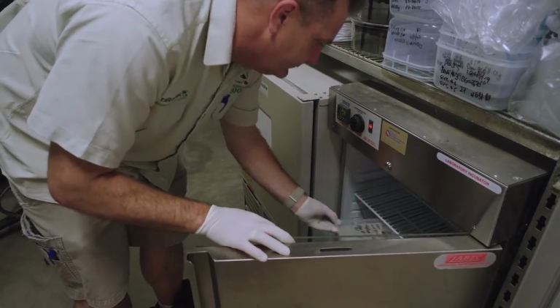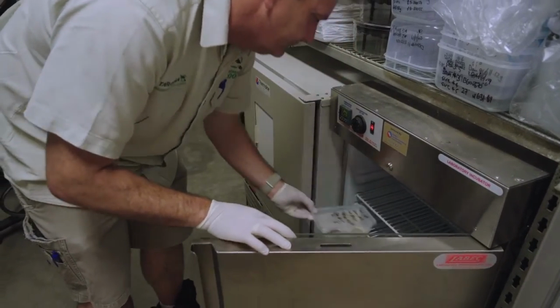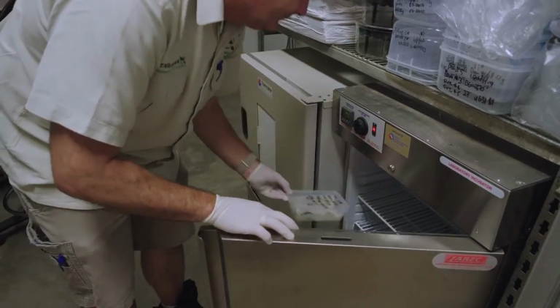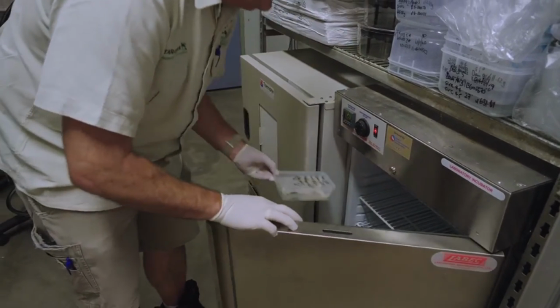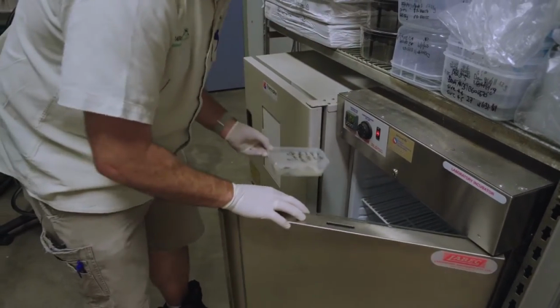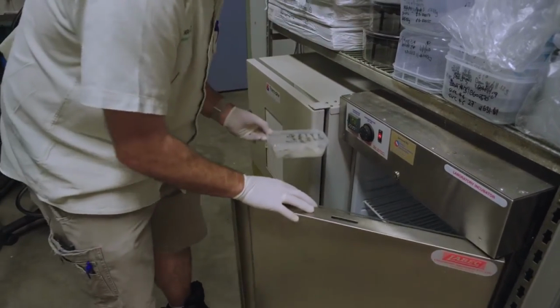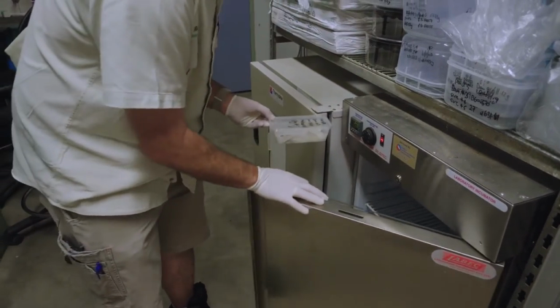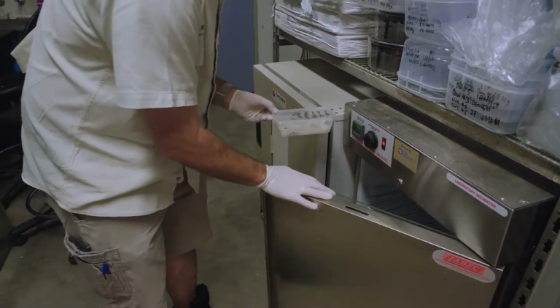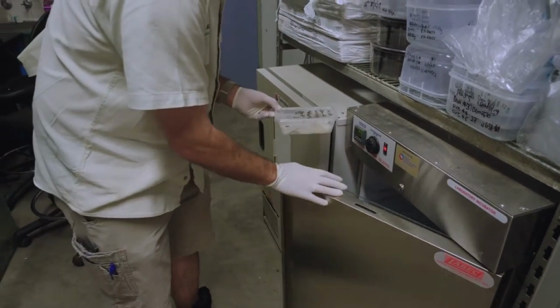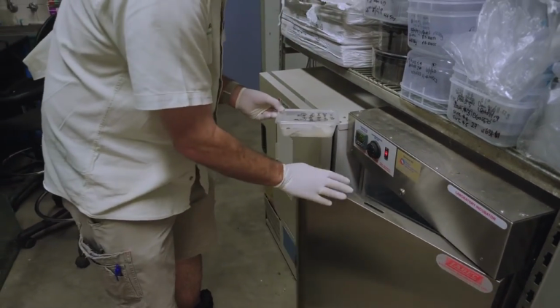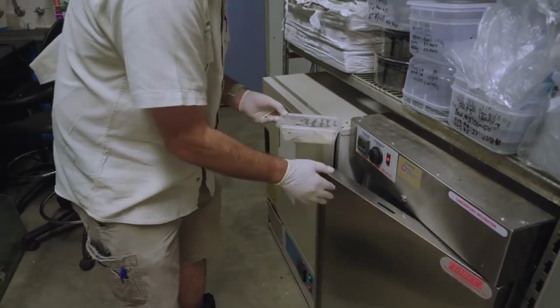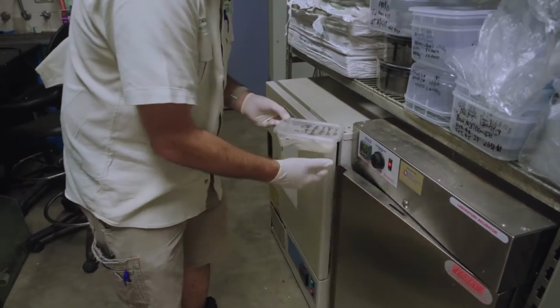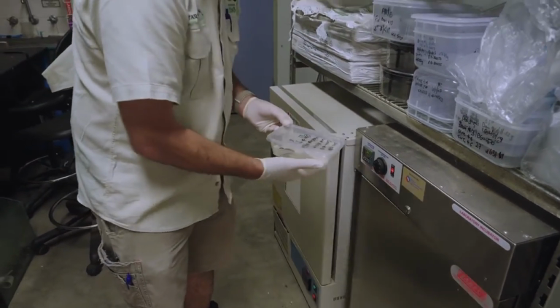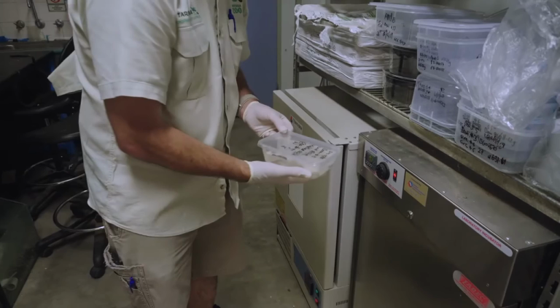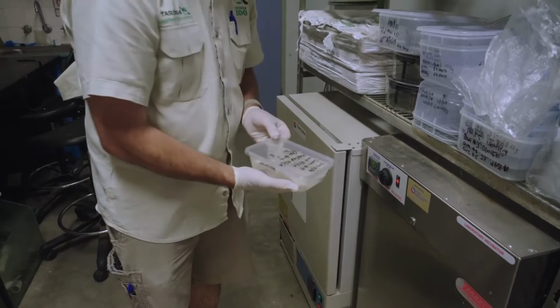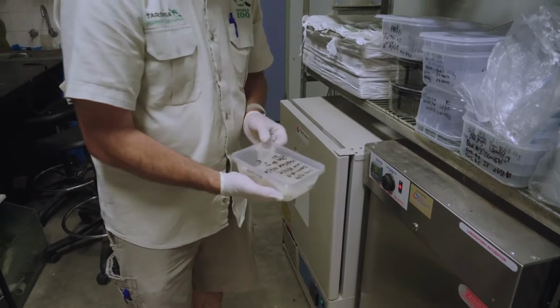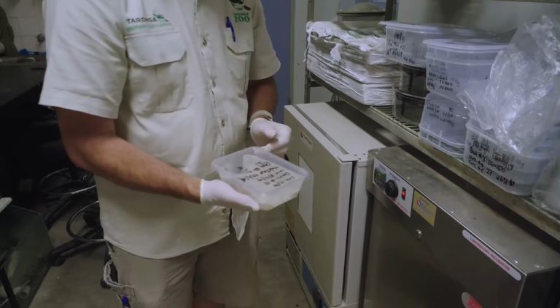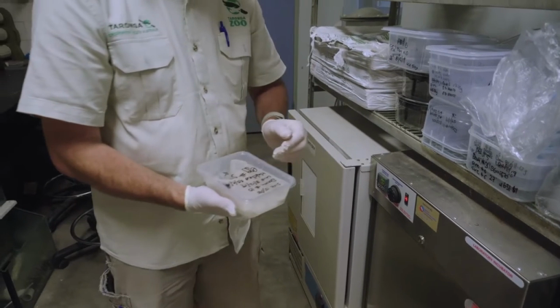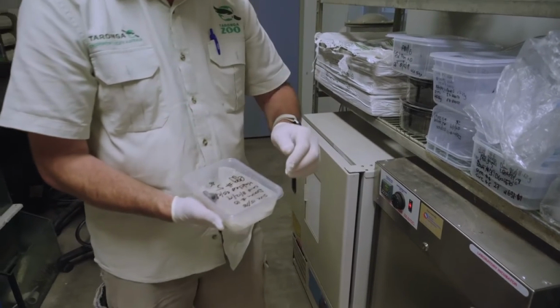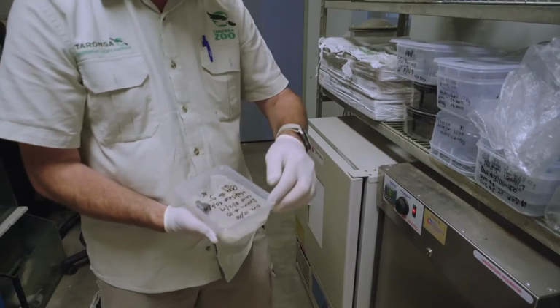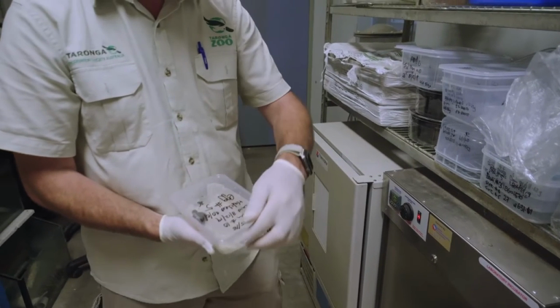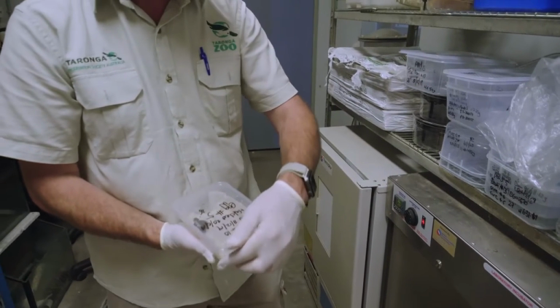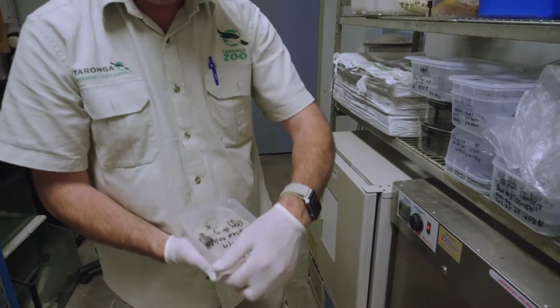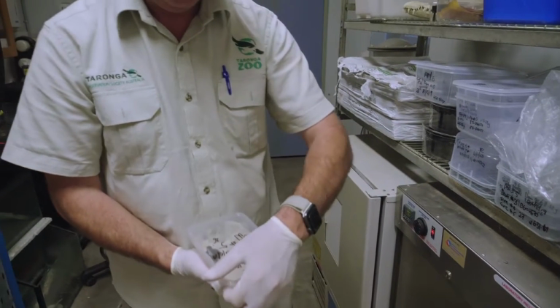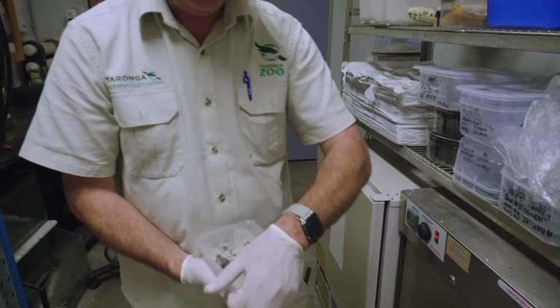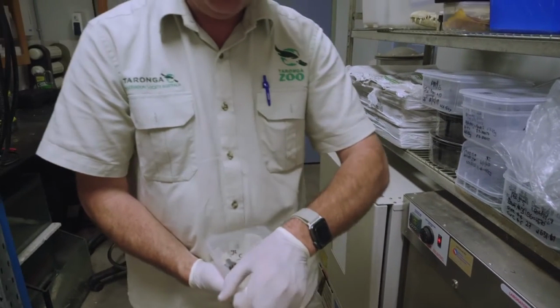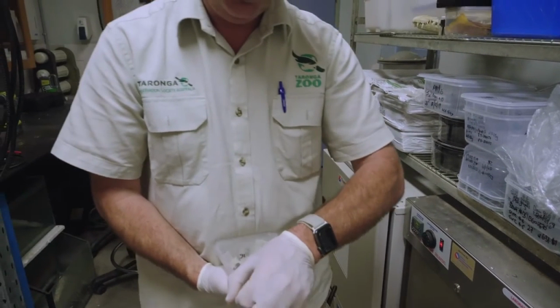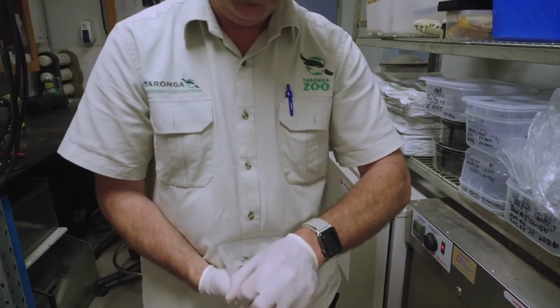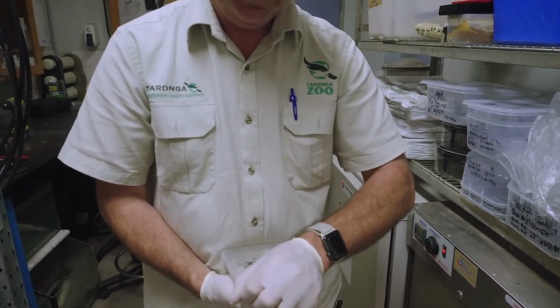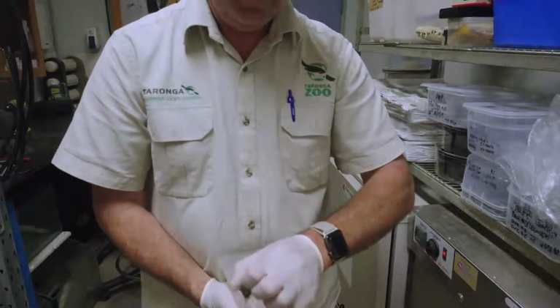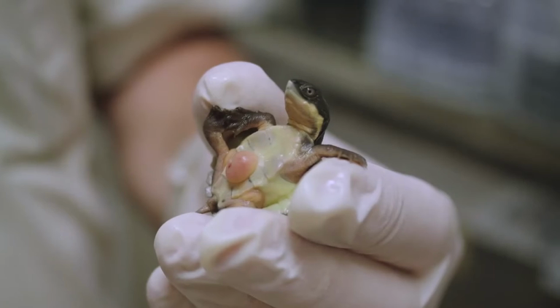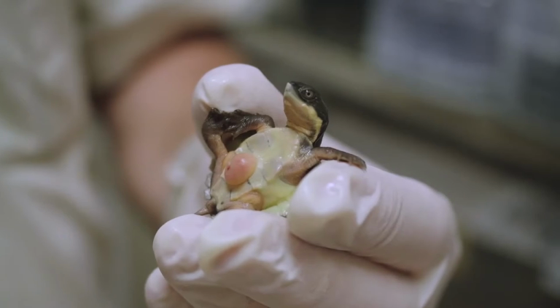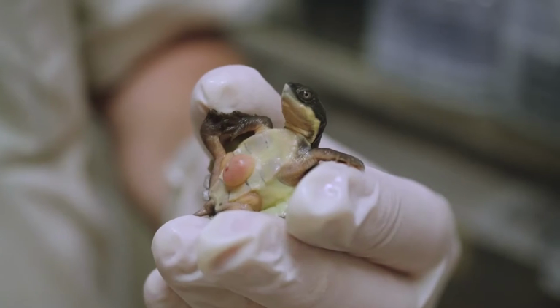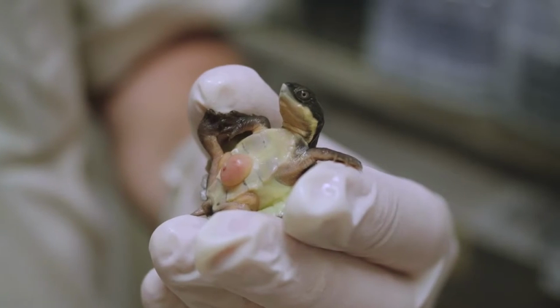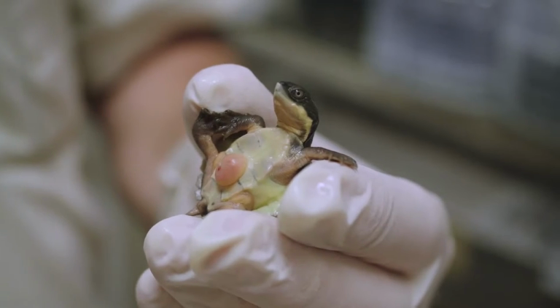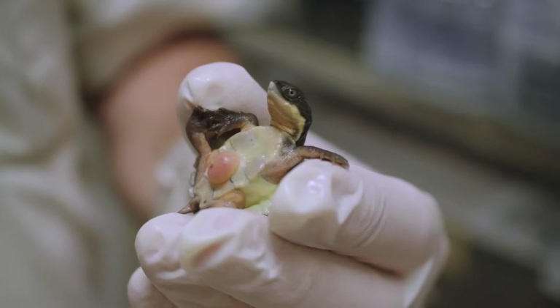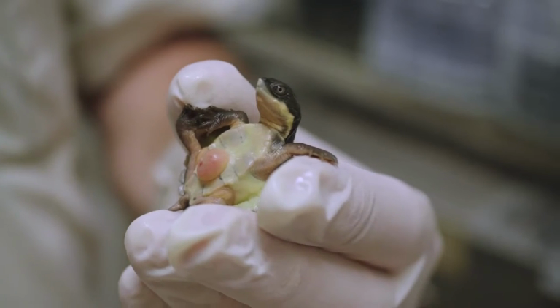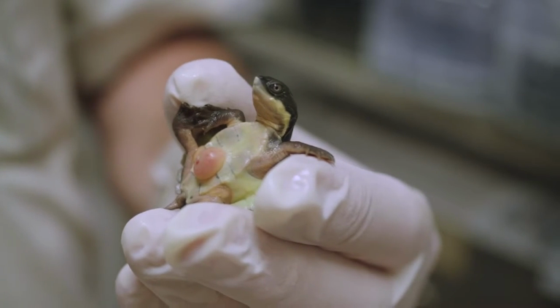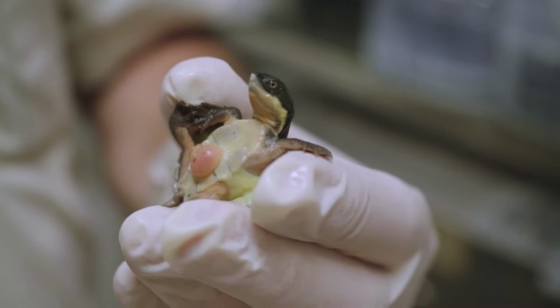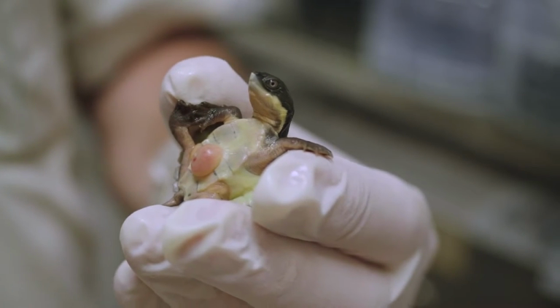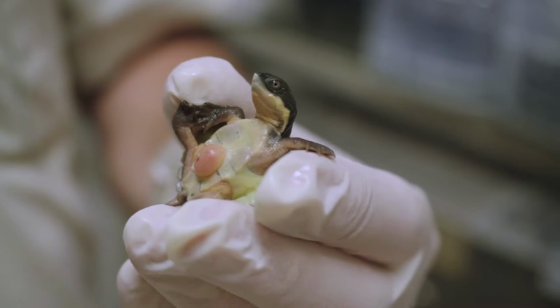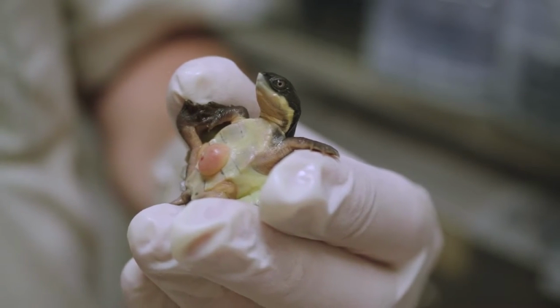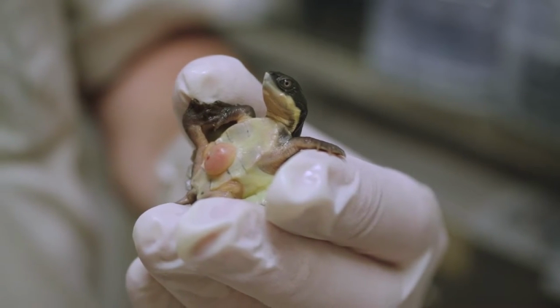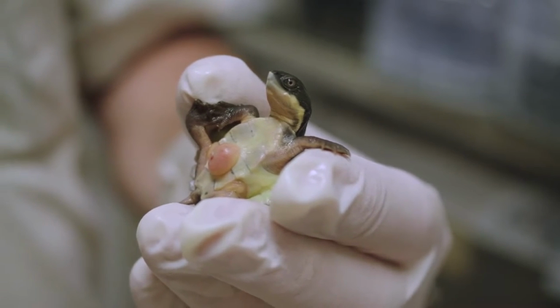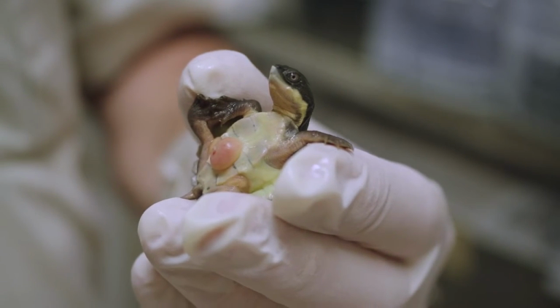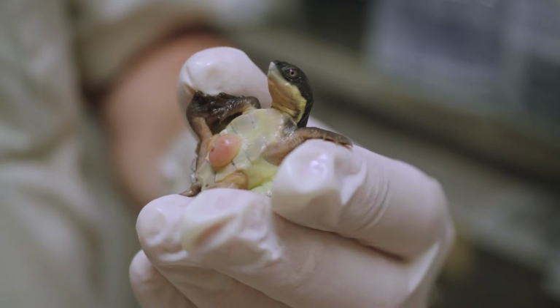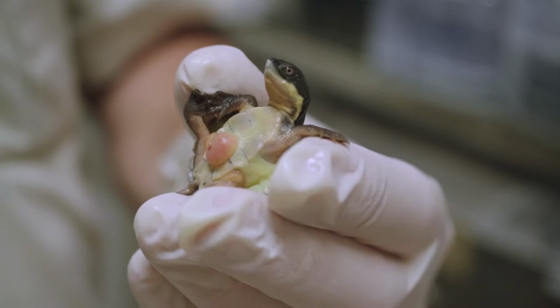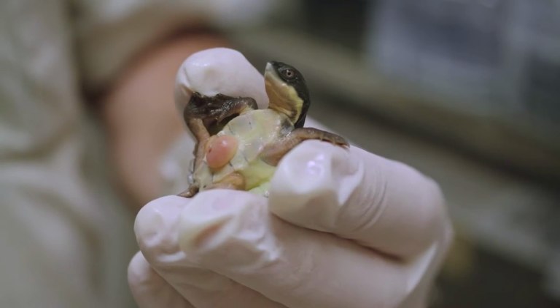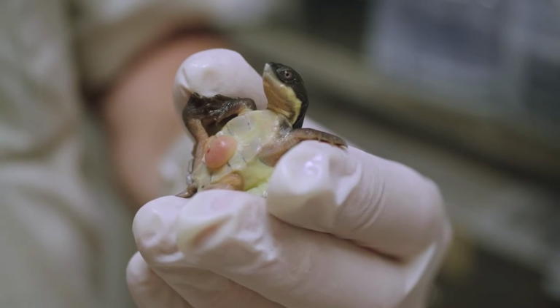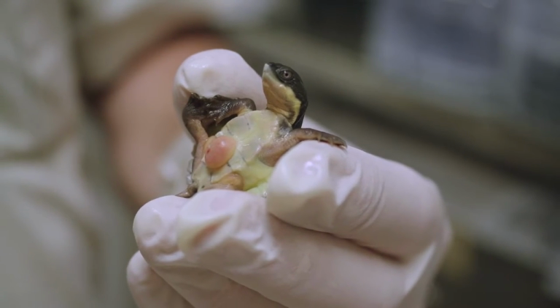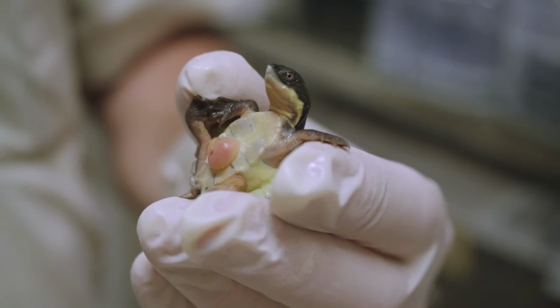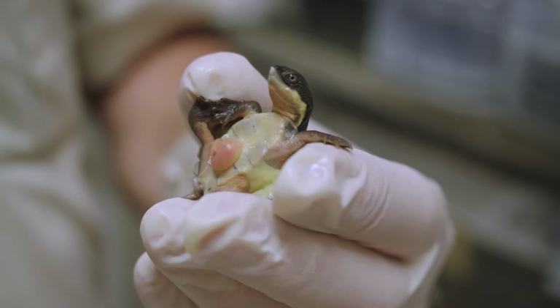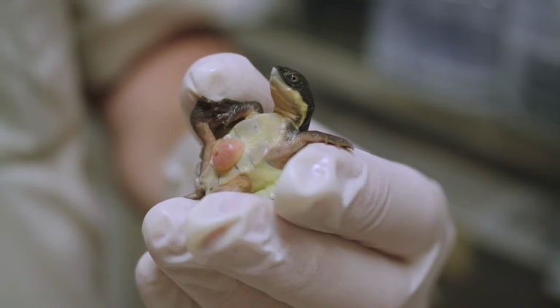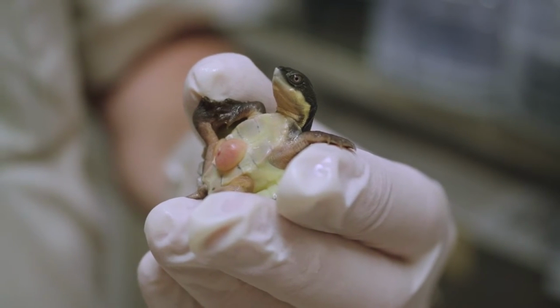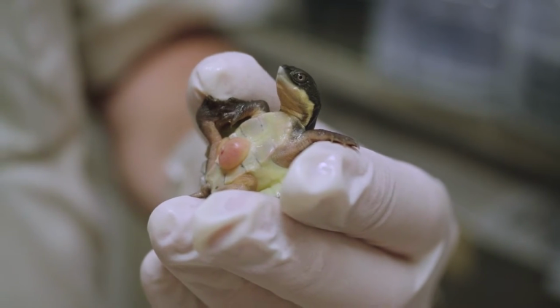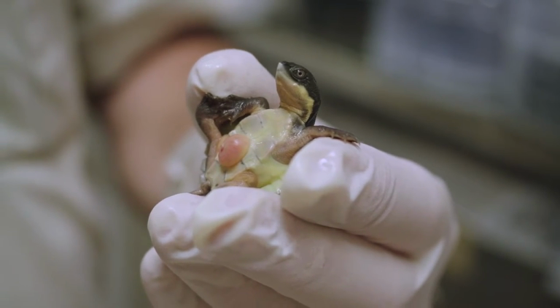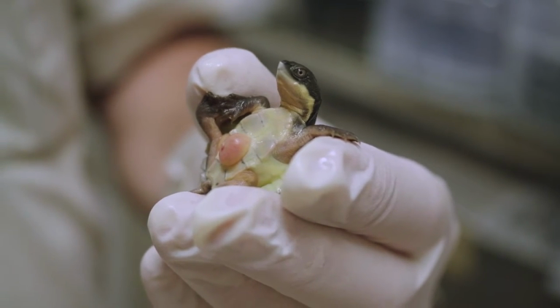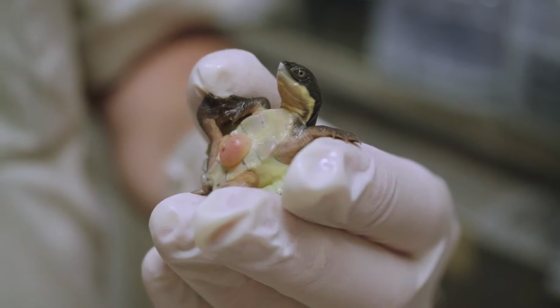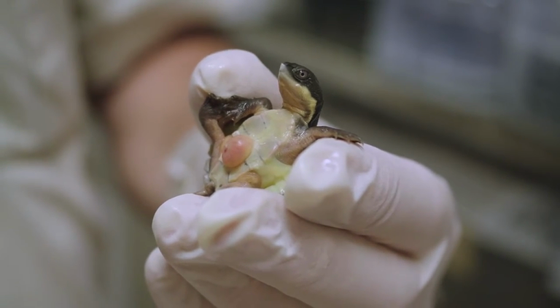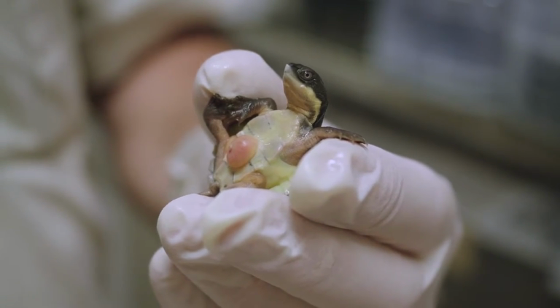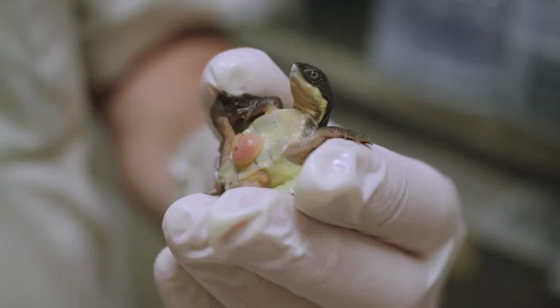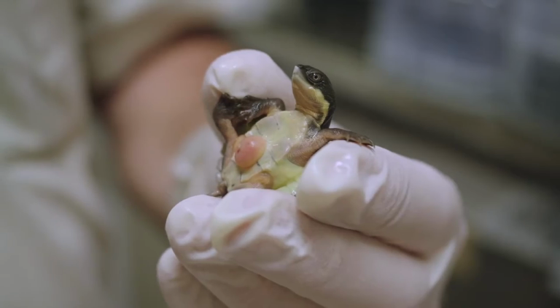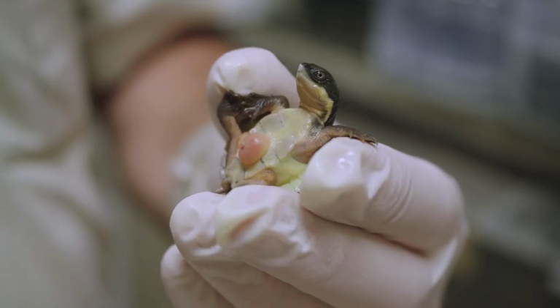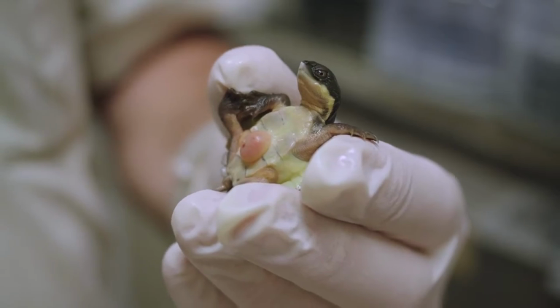We watch them daily and wait for them to hatch, which can take anywhere up to 70 days. Once they hatch, we pull them out, weigh and measure them, and then set them up in their new aquariums.